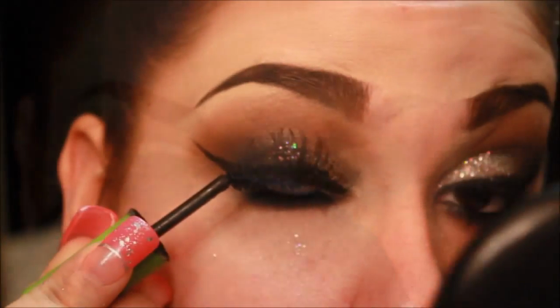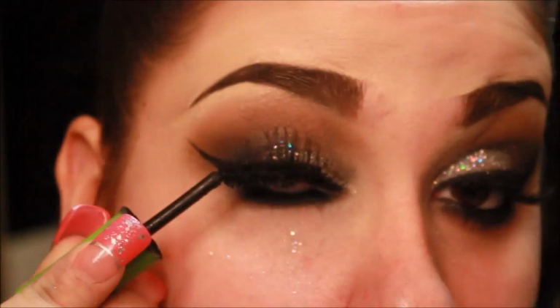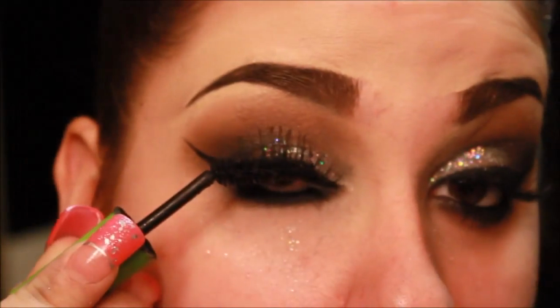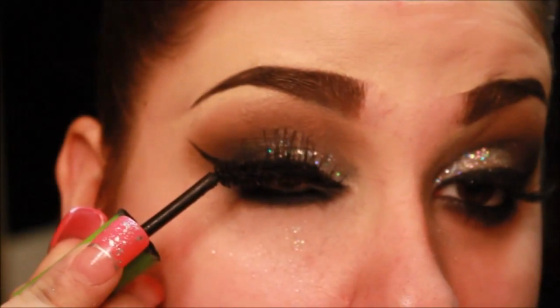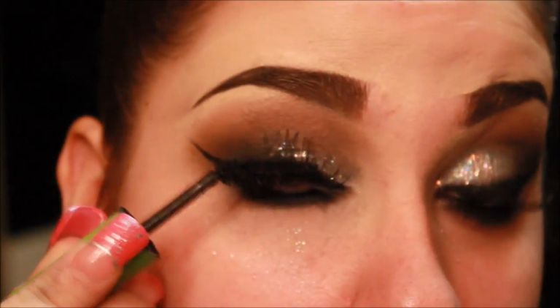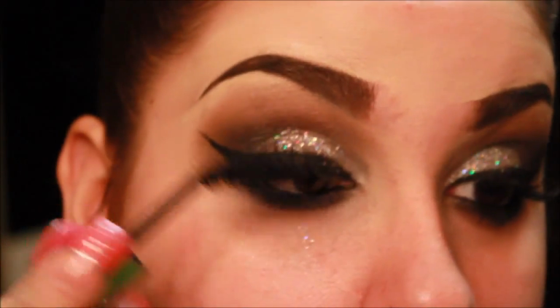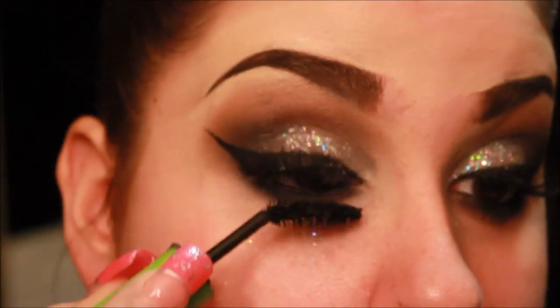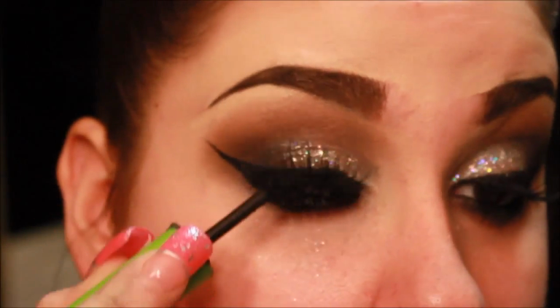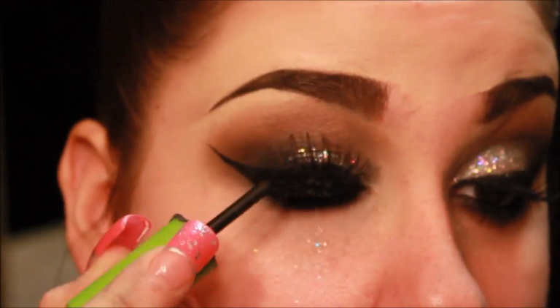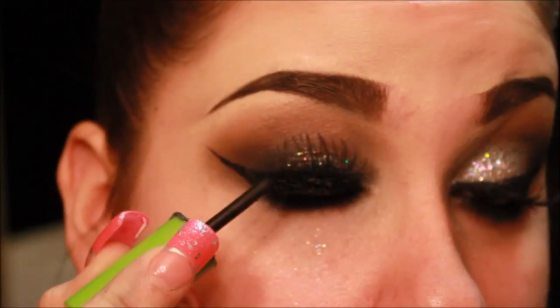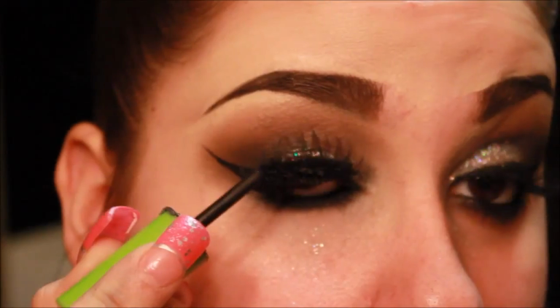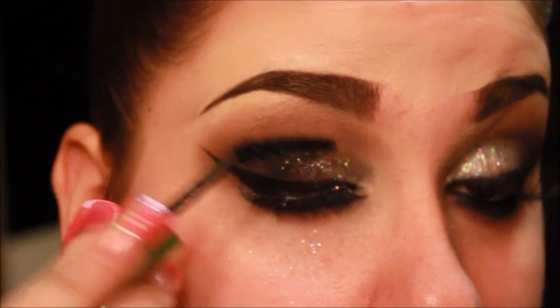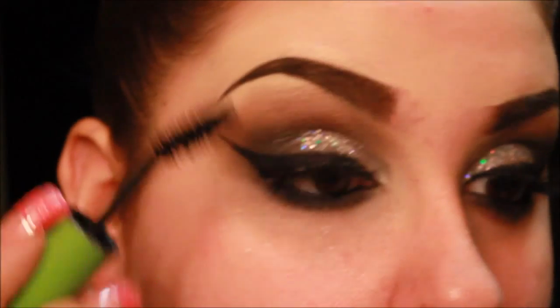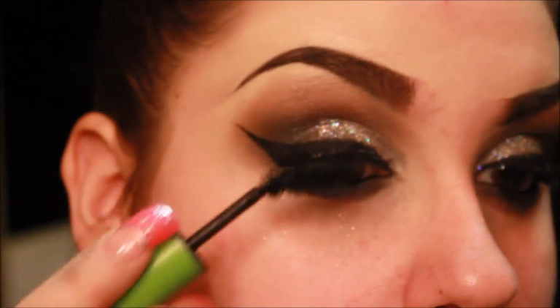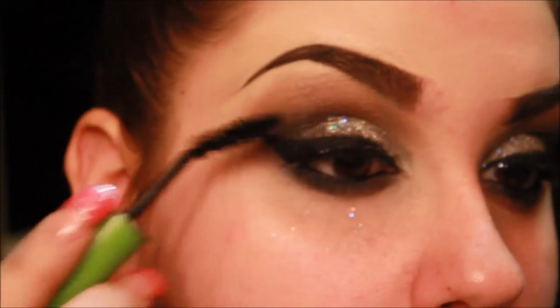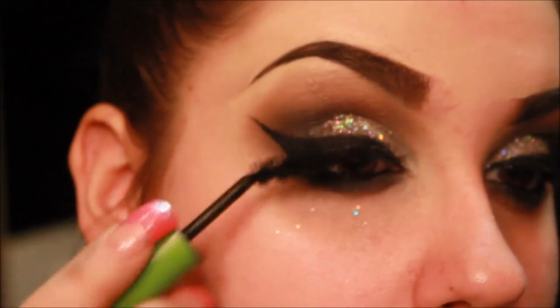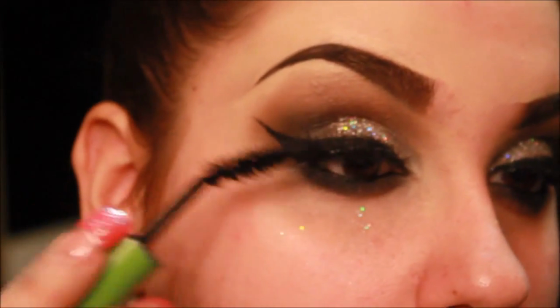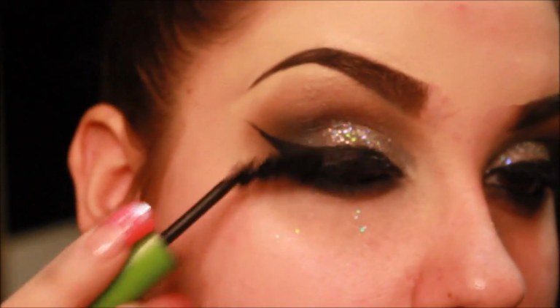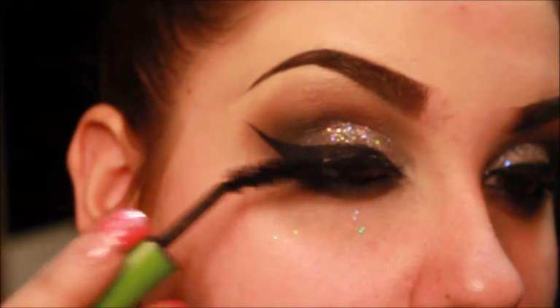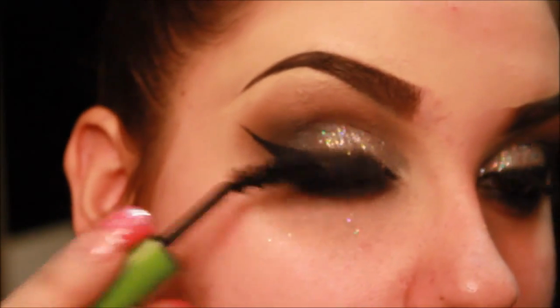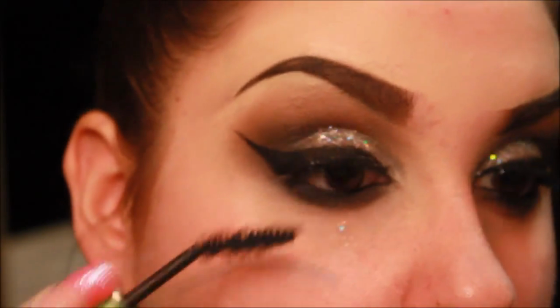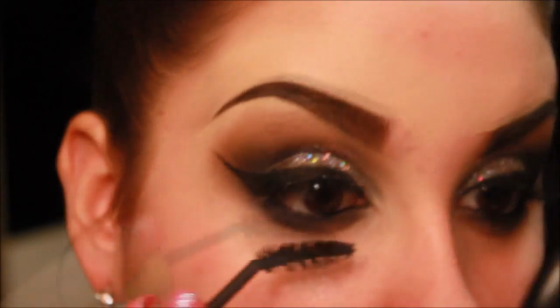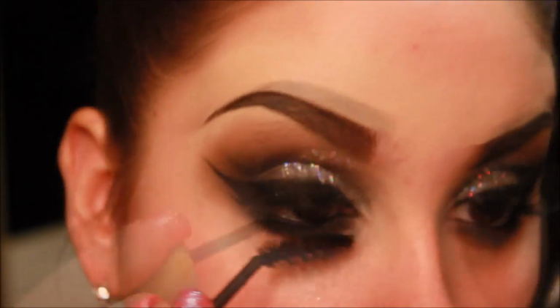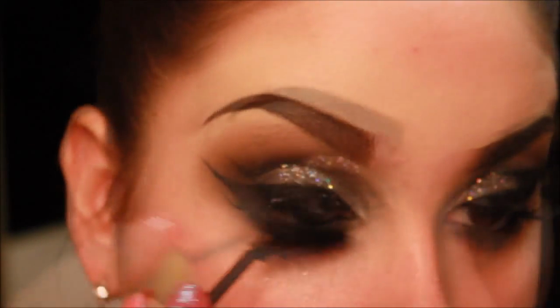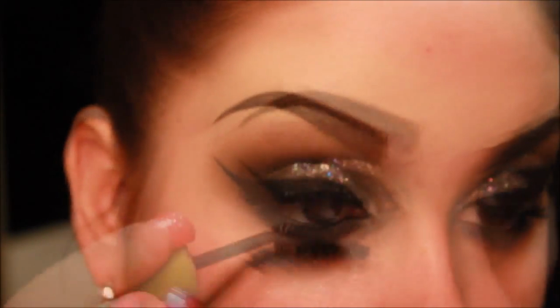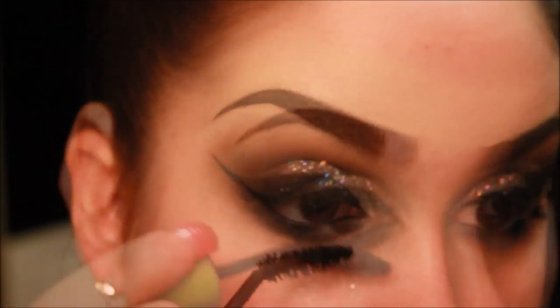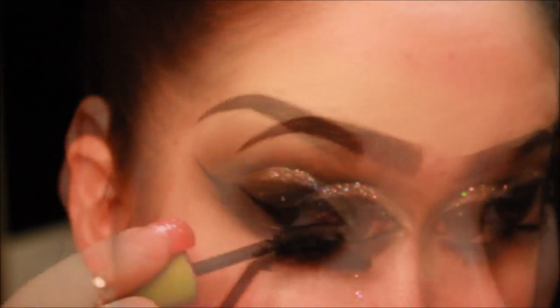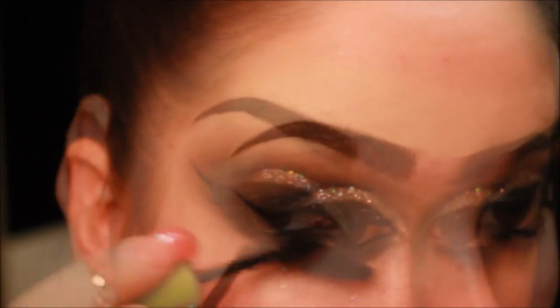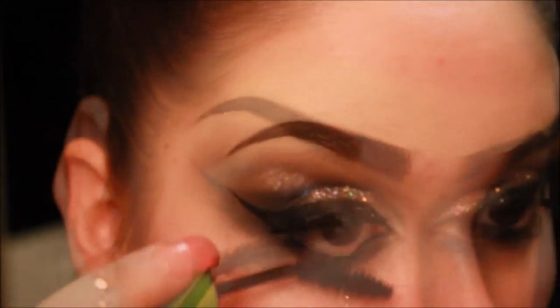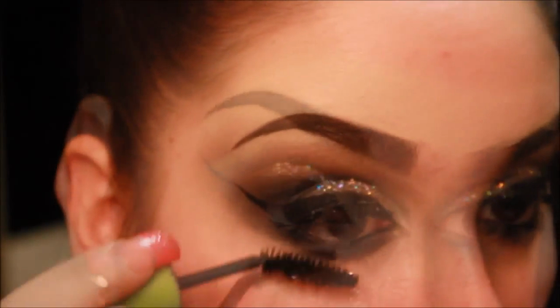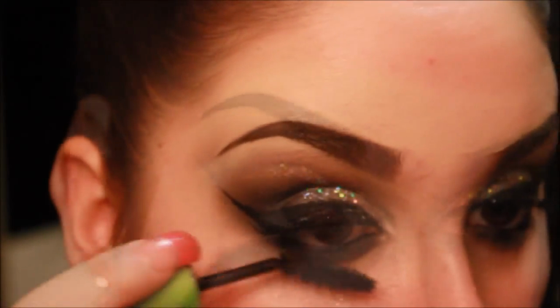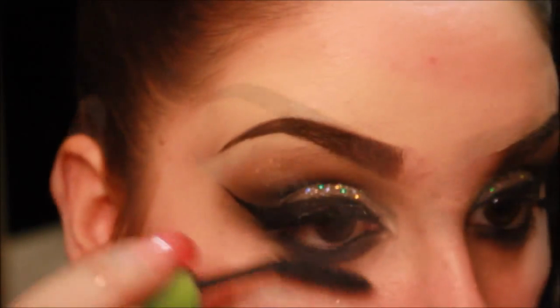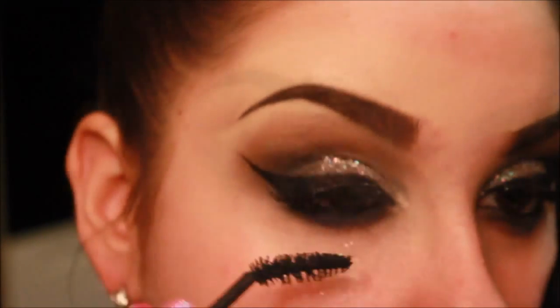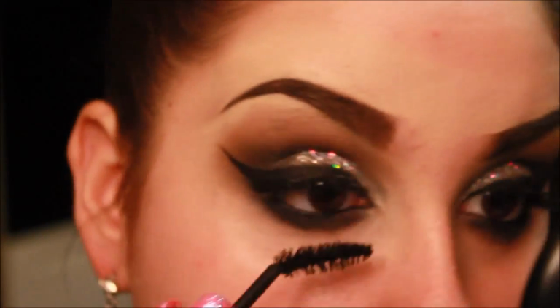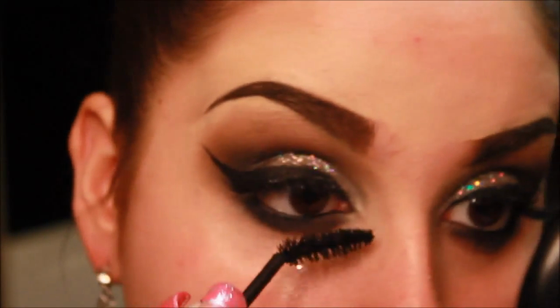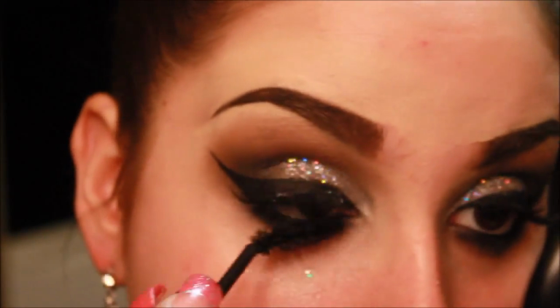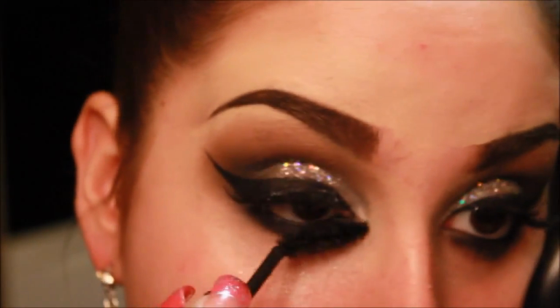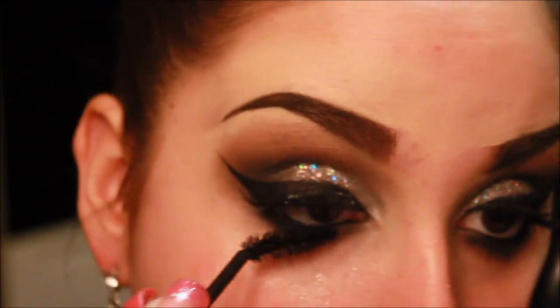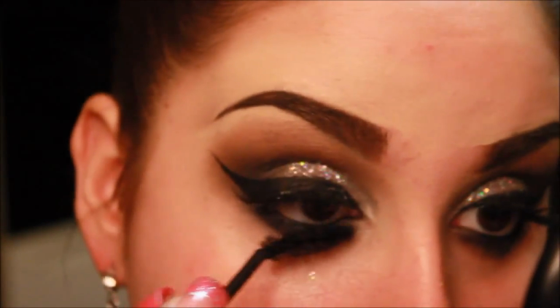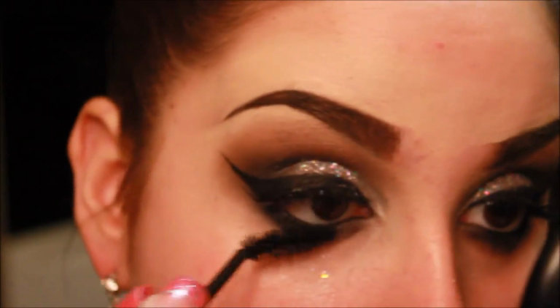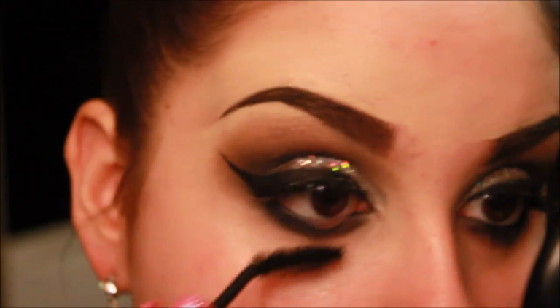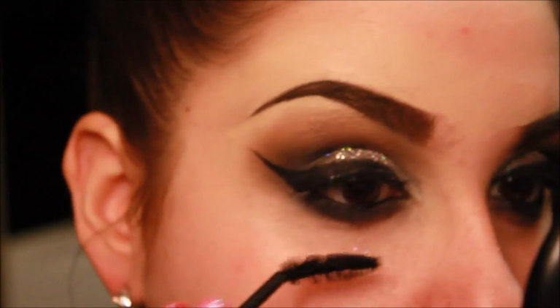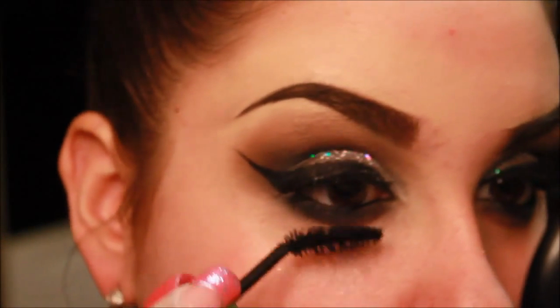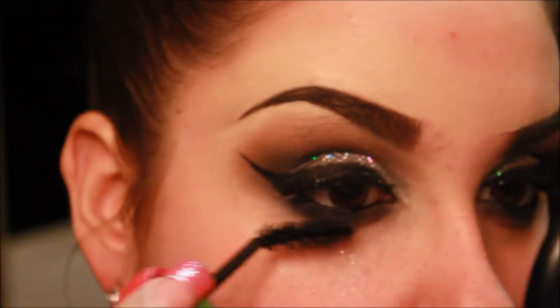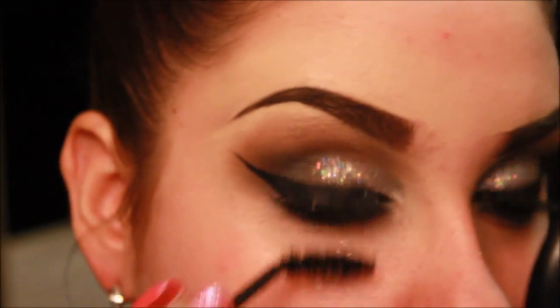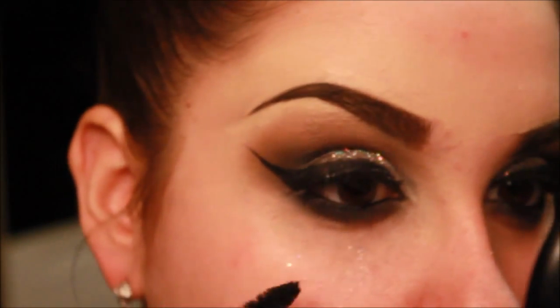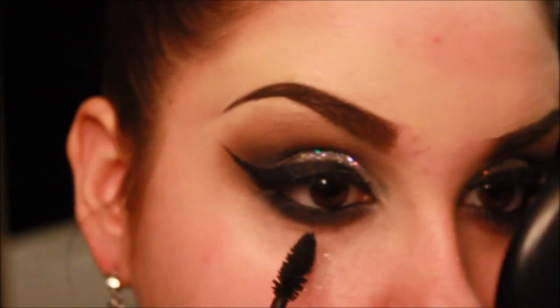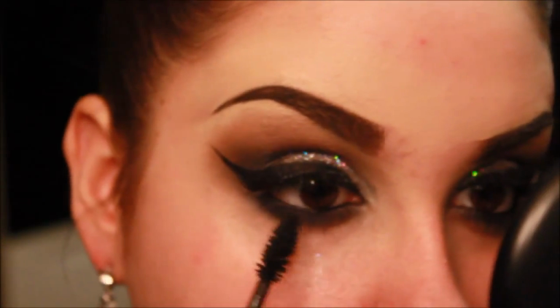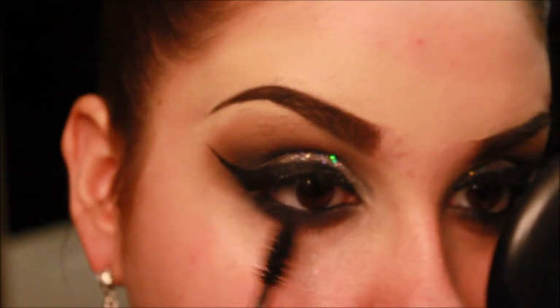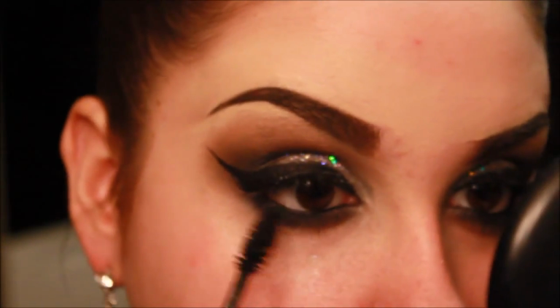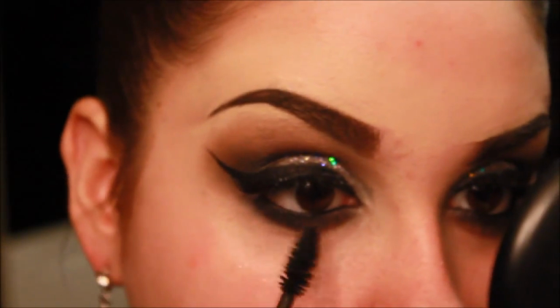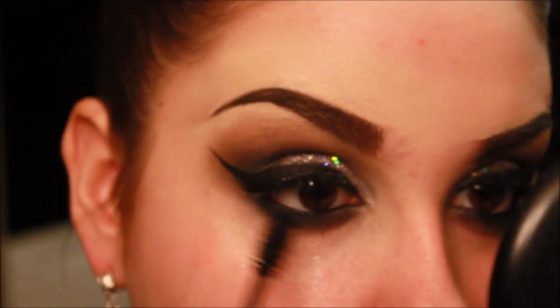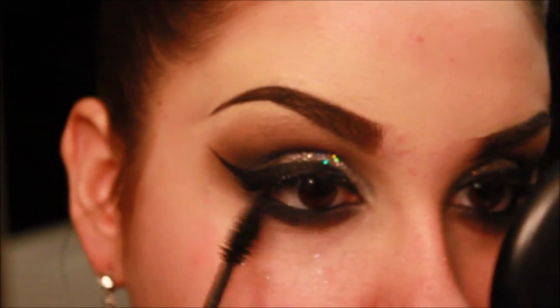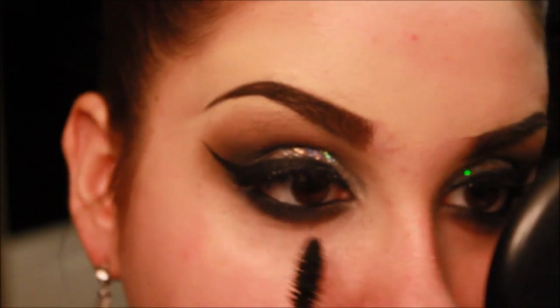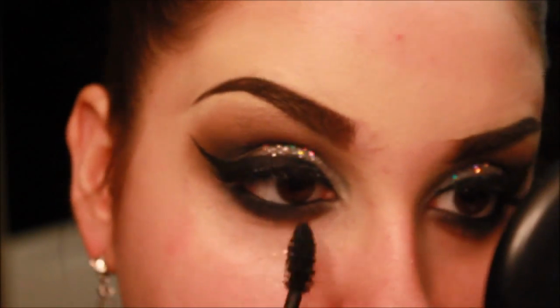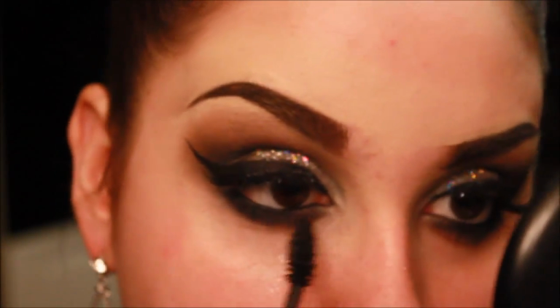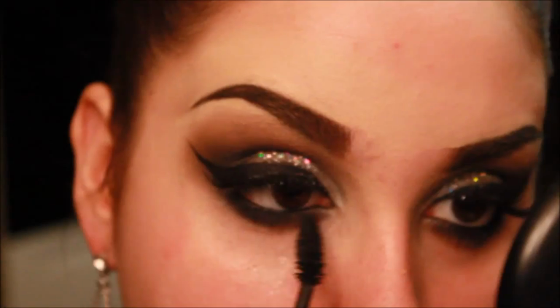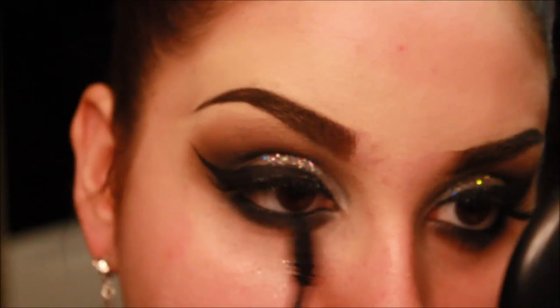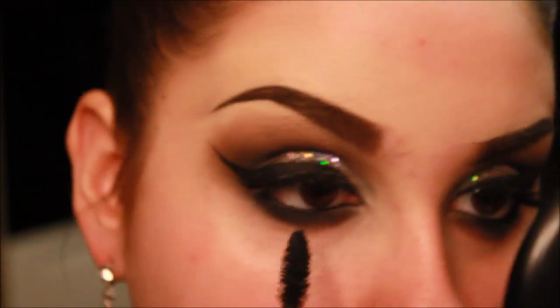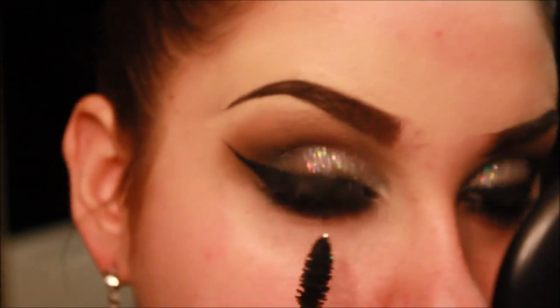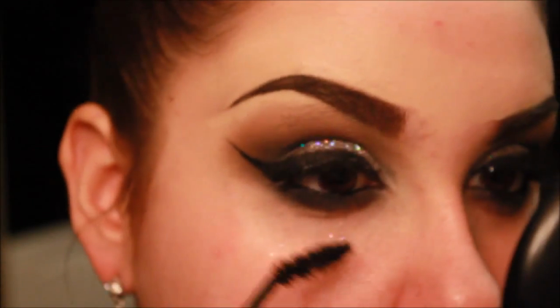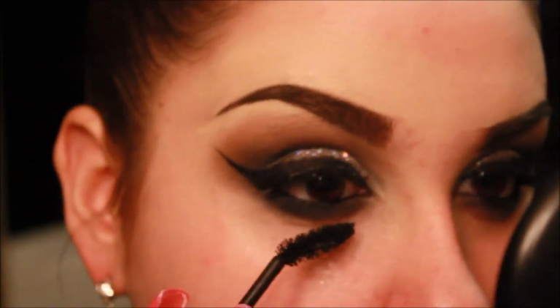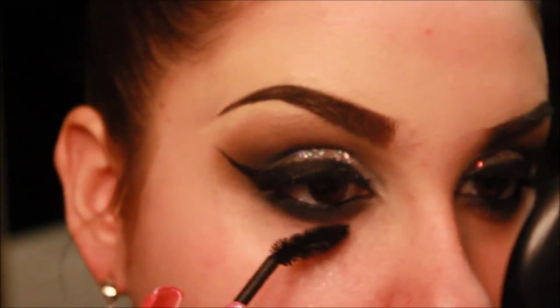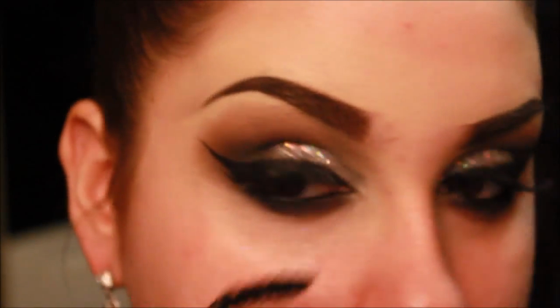Now taking mascara. I'm just applying this to blend in my real lashes with my fake lashes, and also on the bottom lash line.